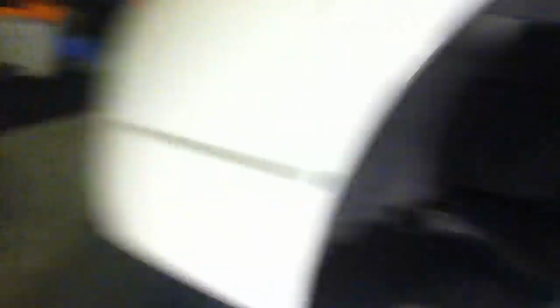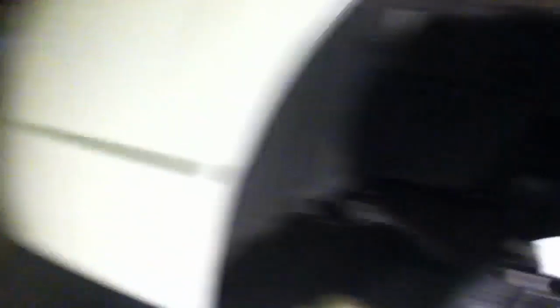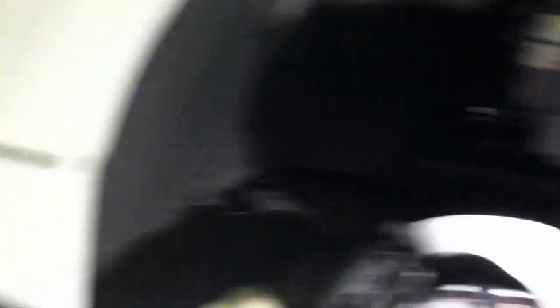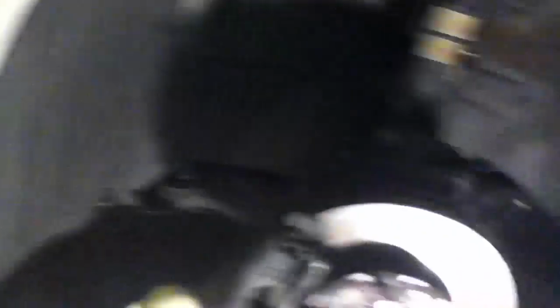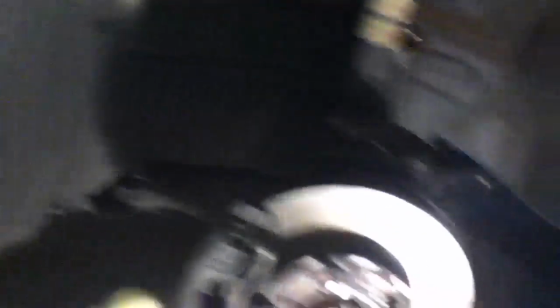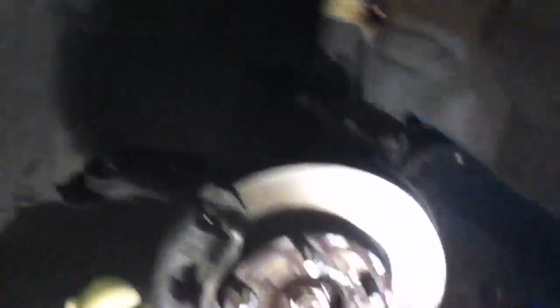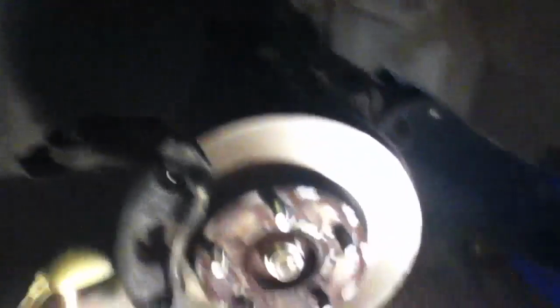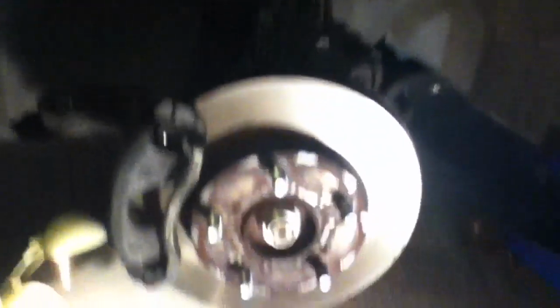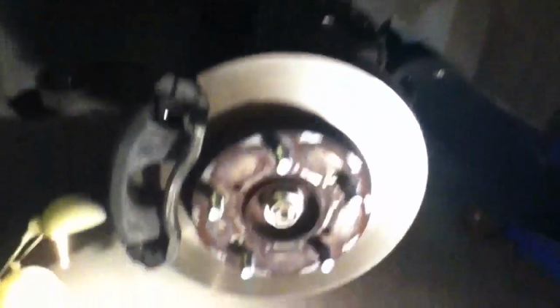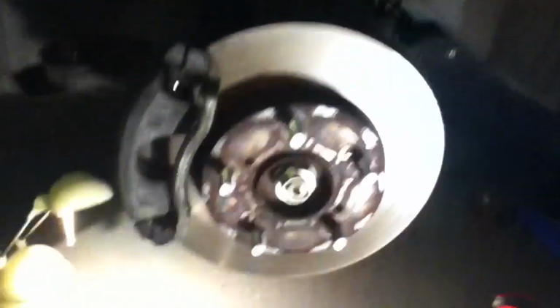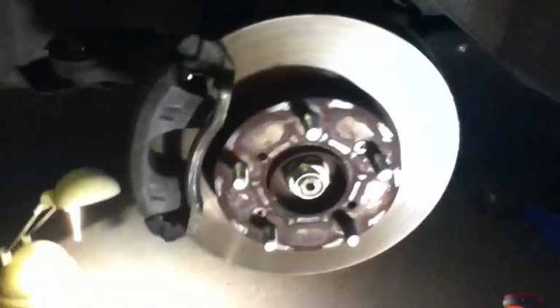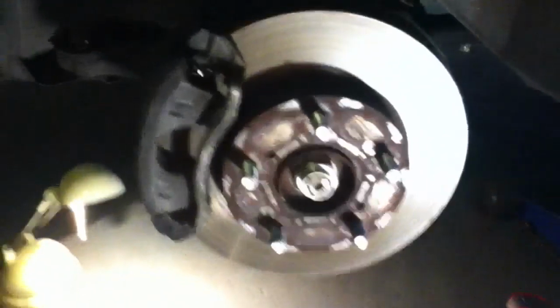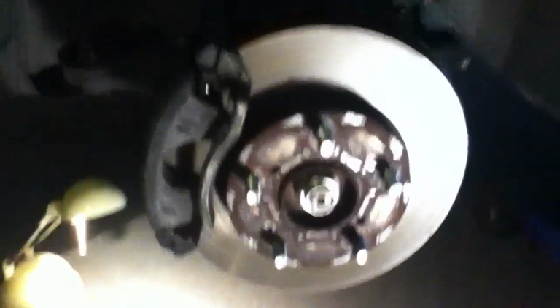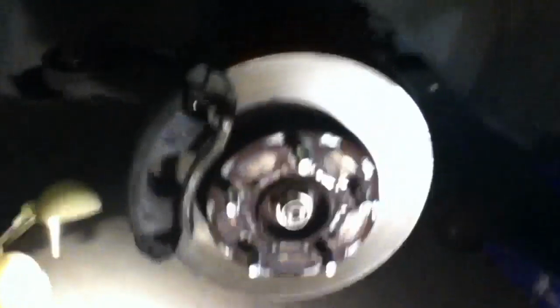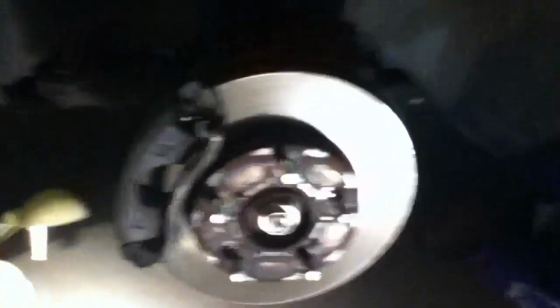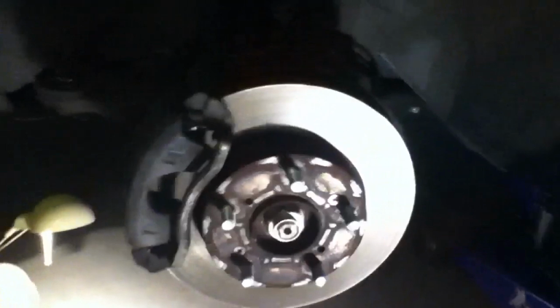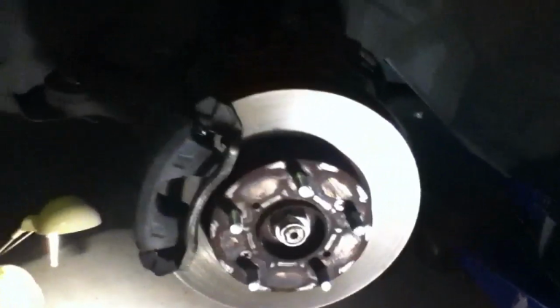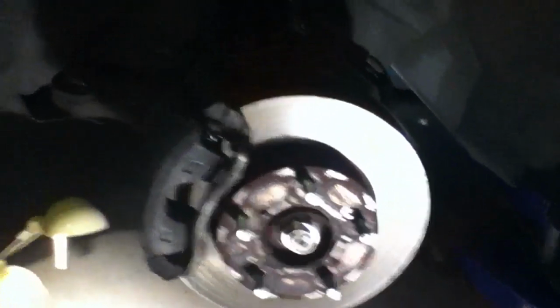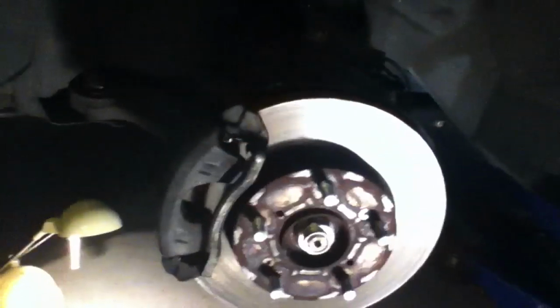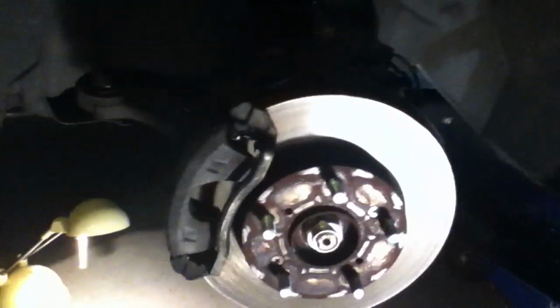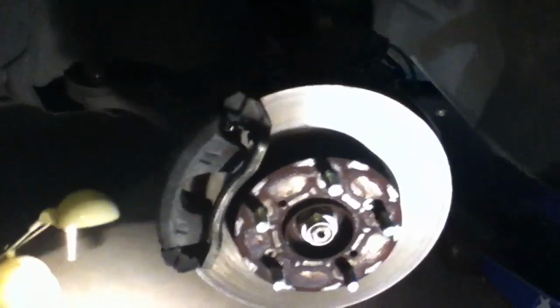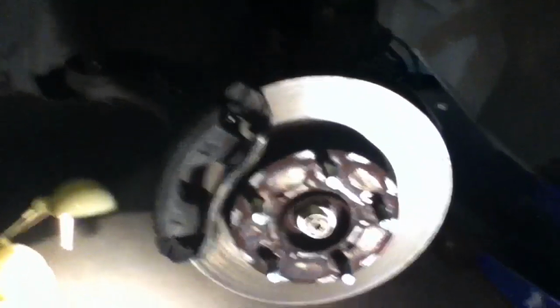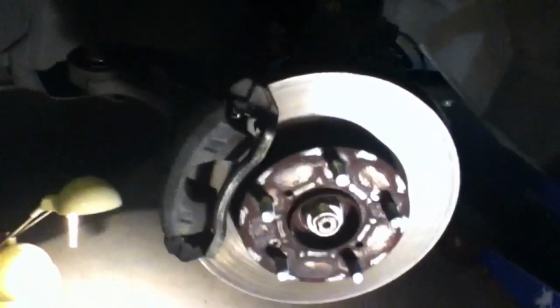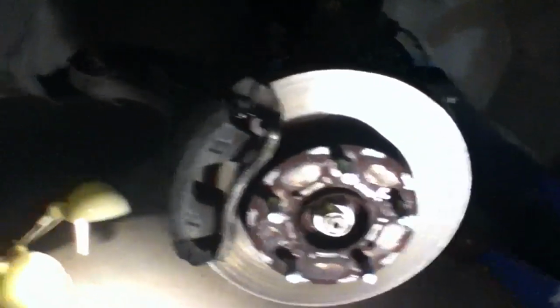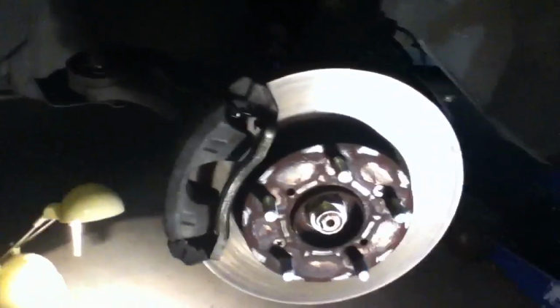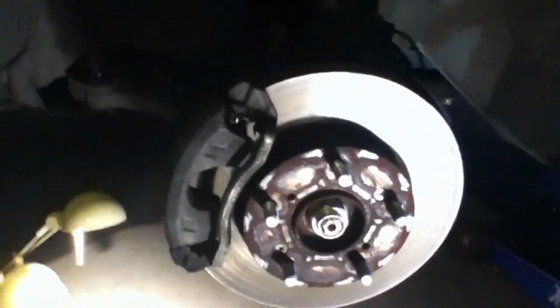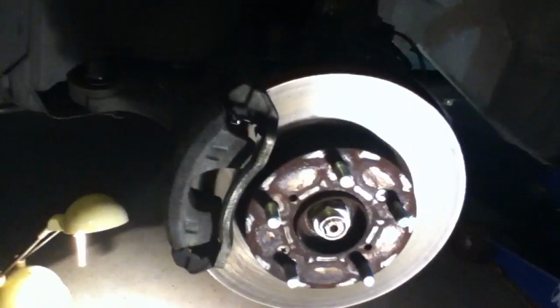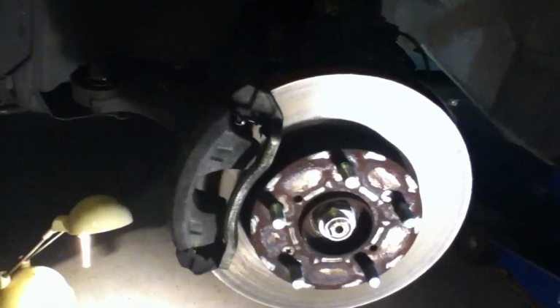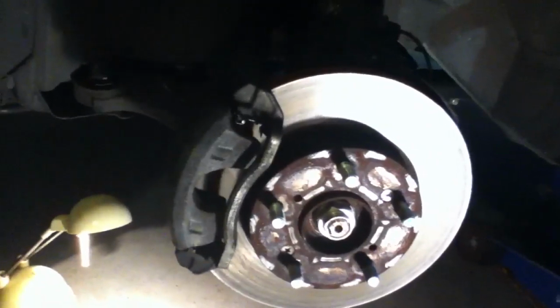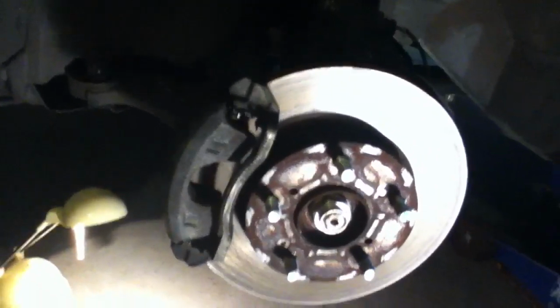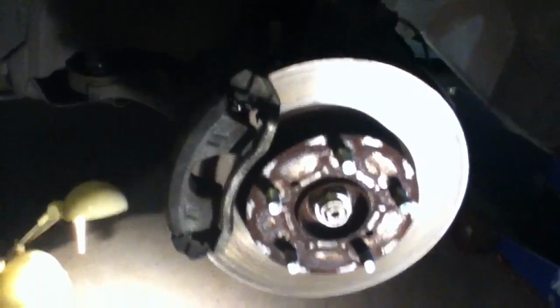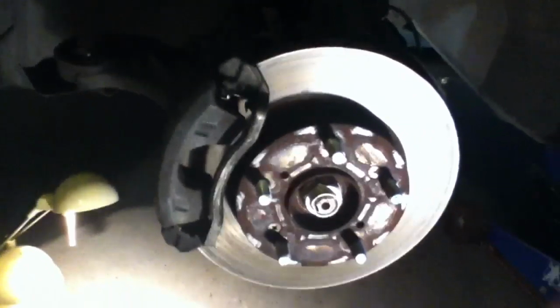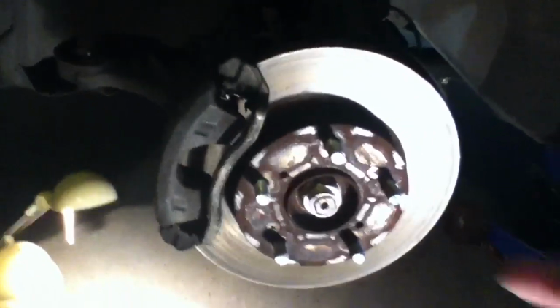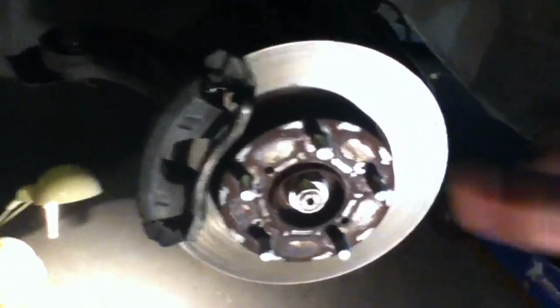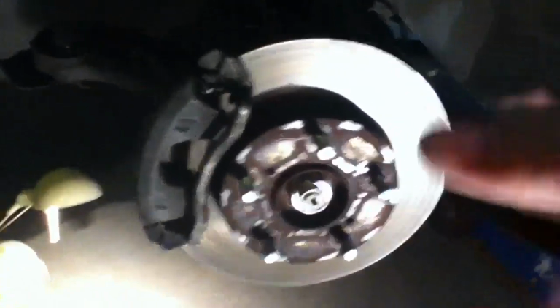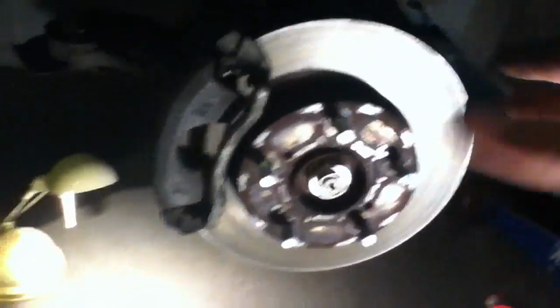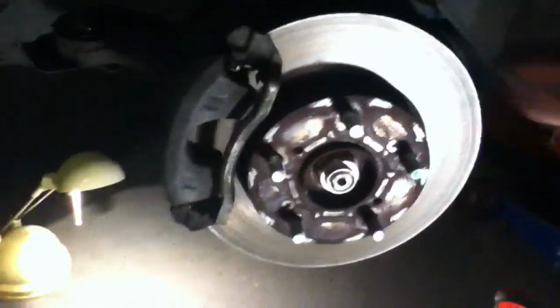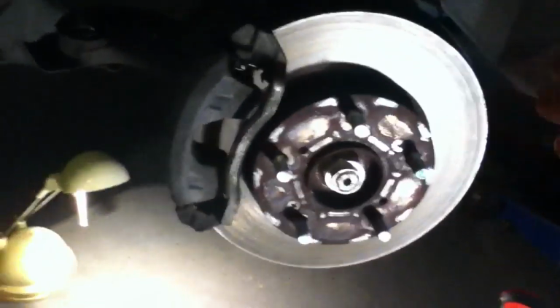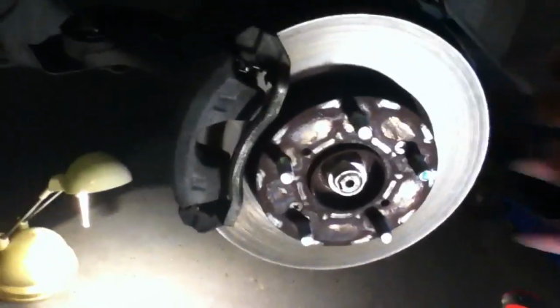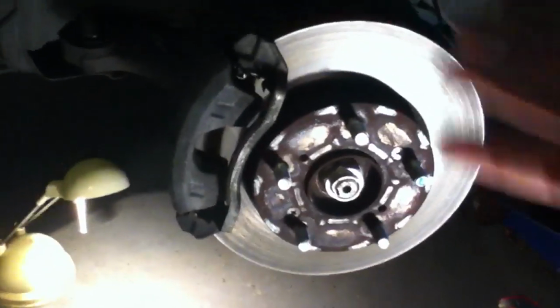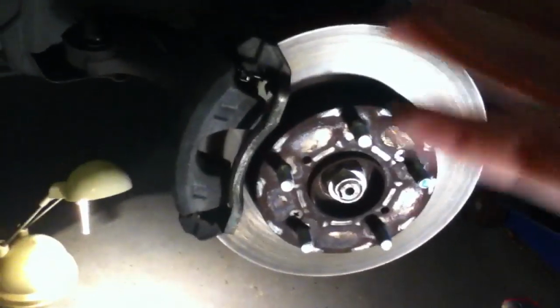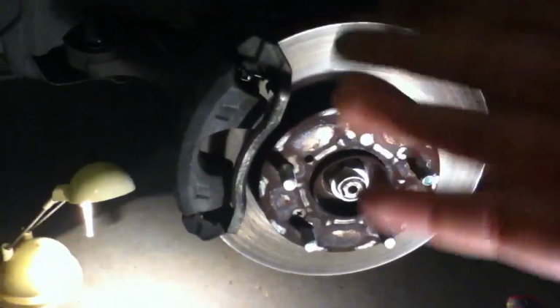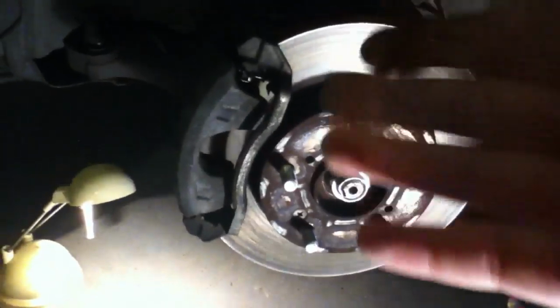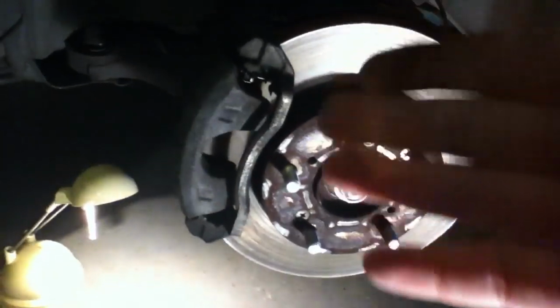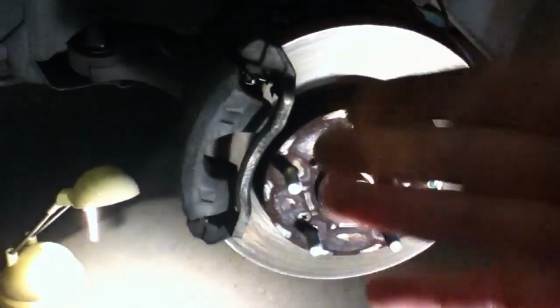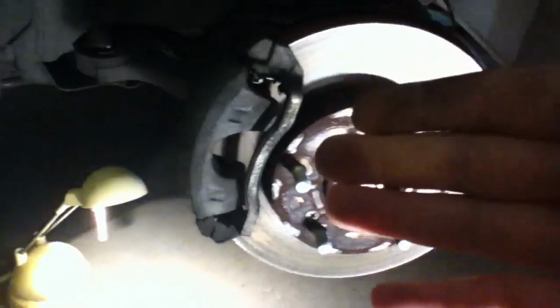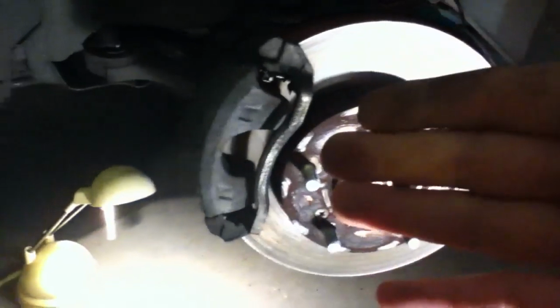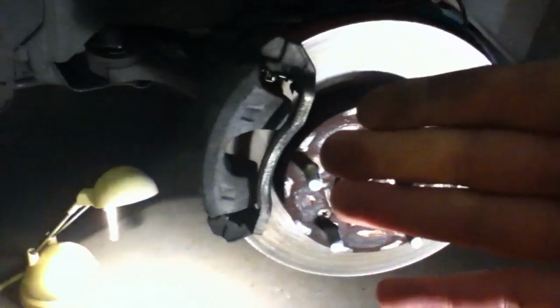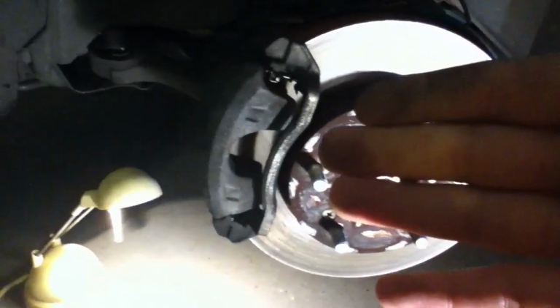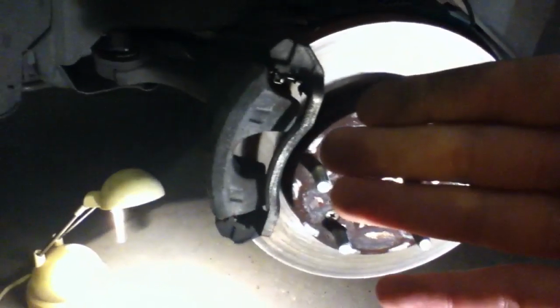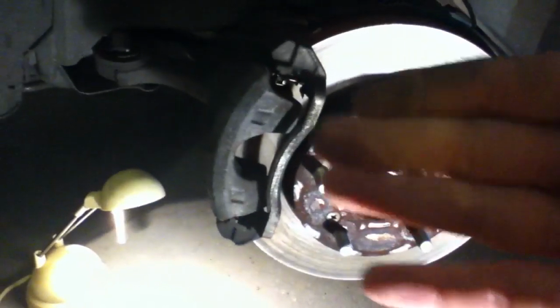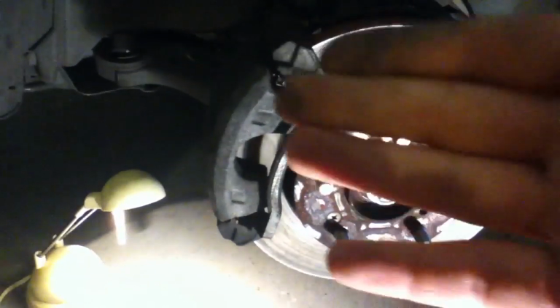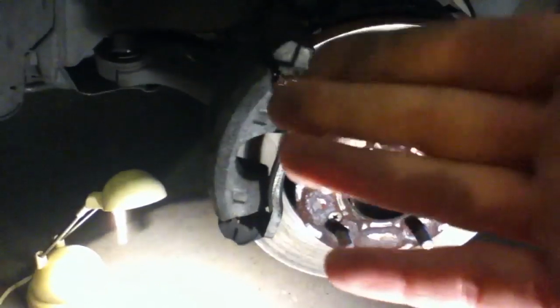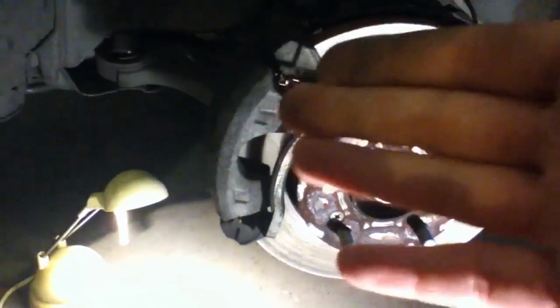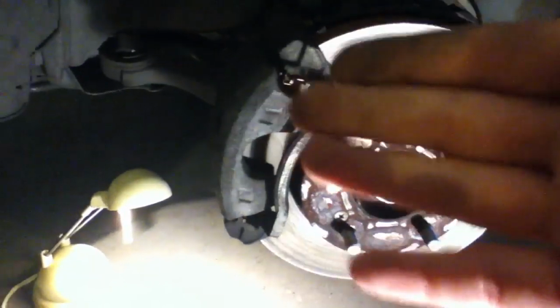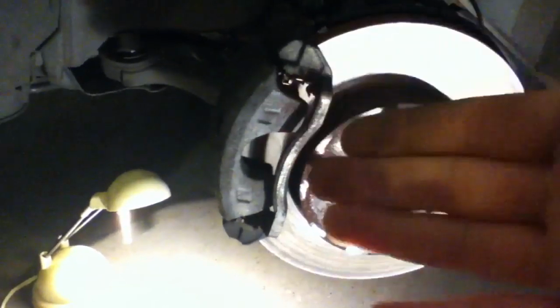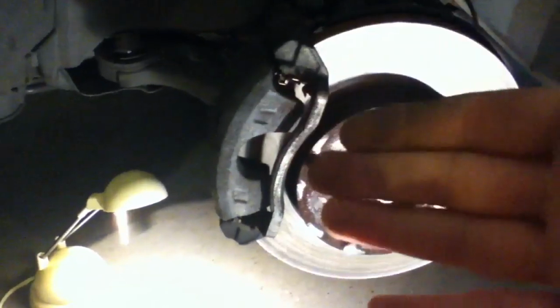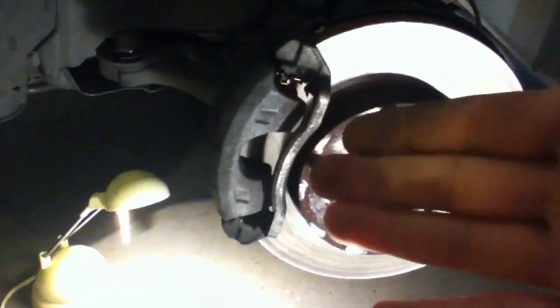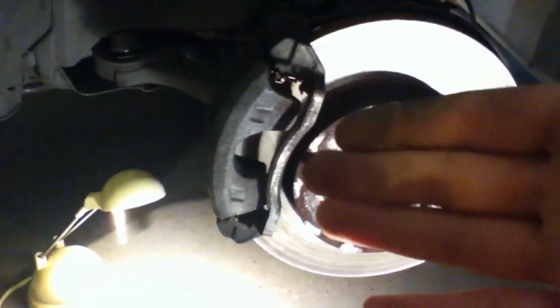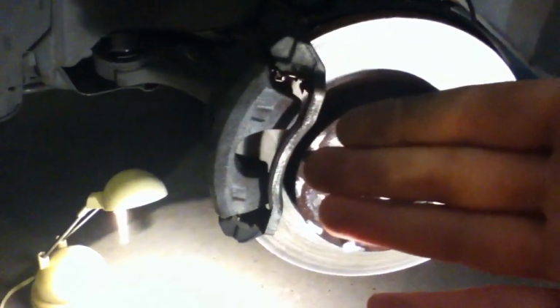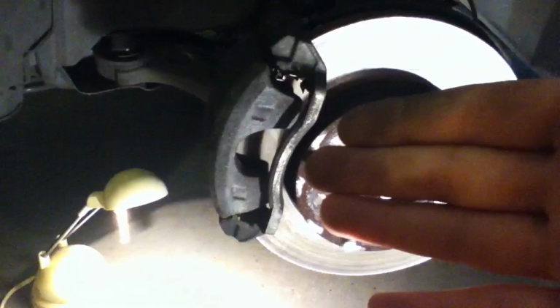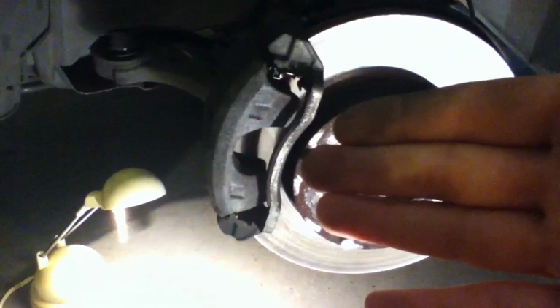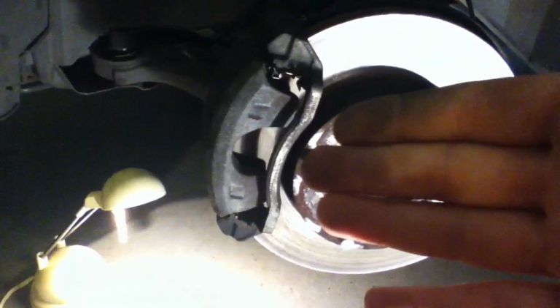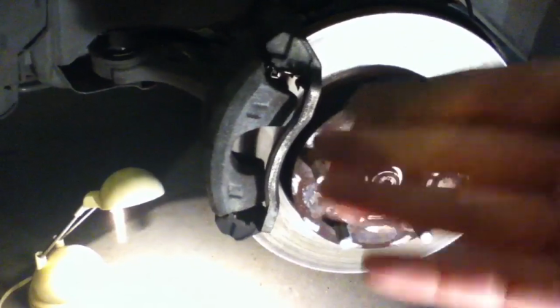Once the wheel is taken off, you see this right here — your brake assembly. You're going to have your rotor and your brake caliper with the brake pads inside of it.